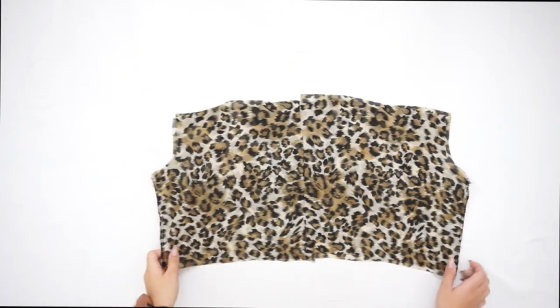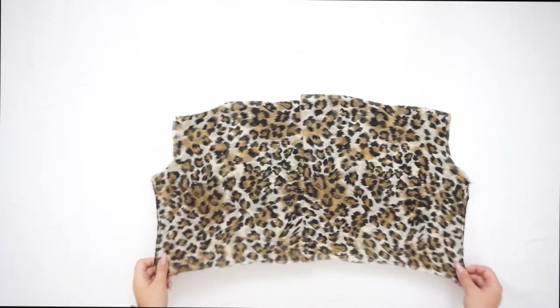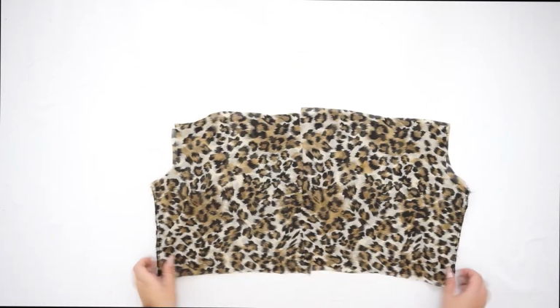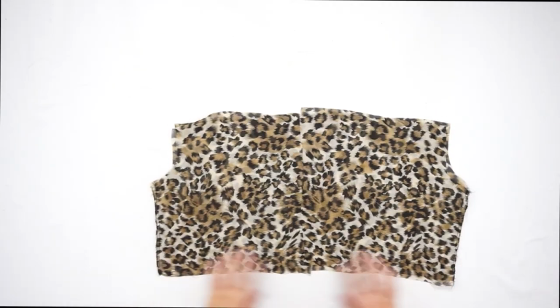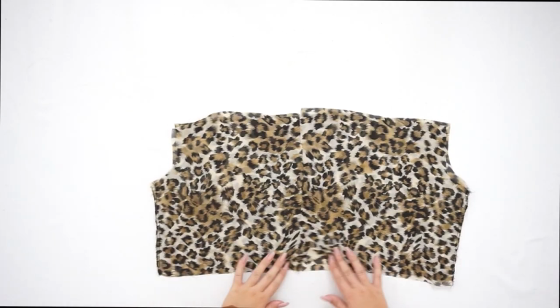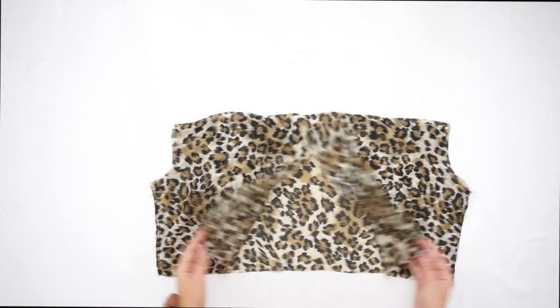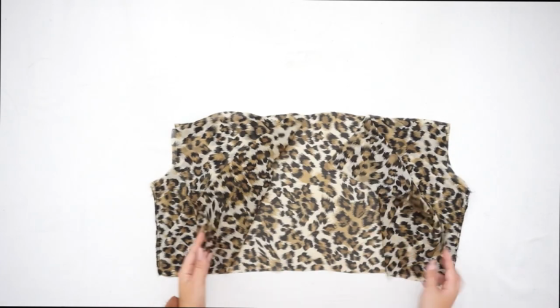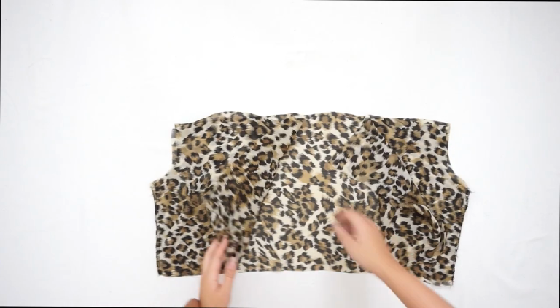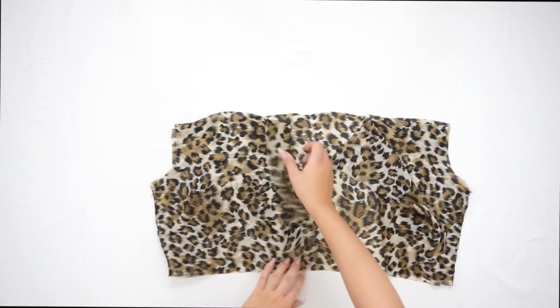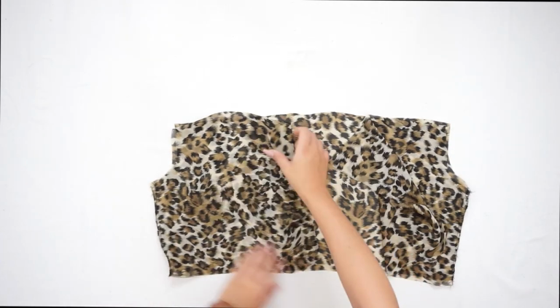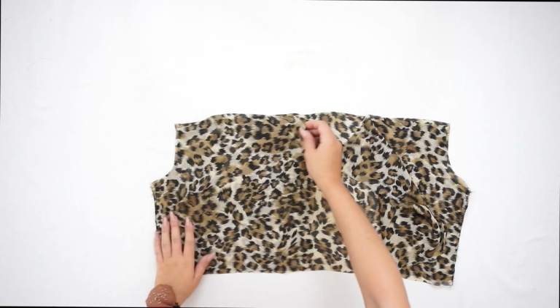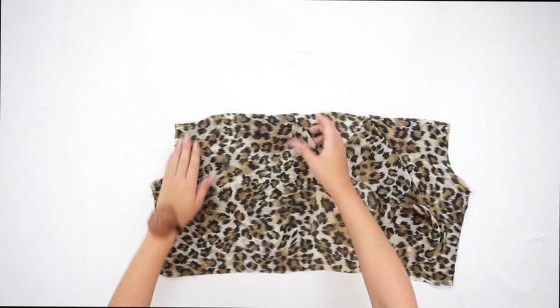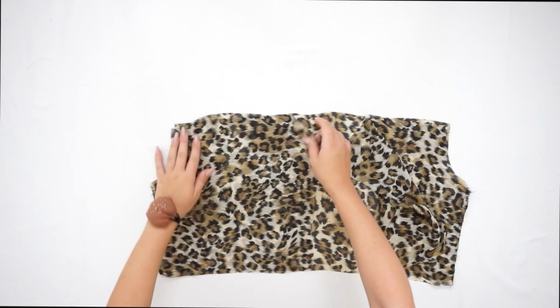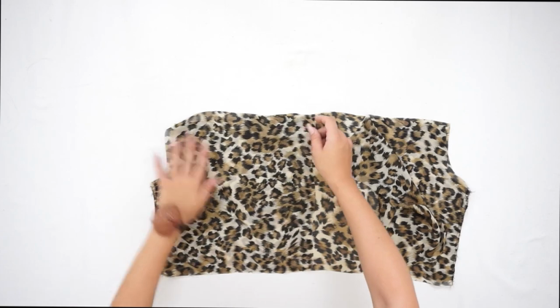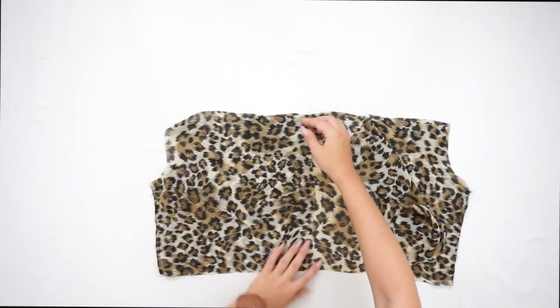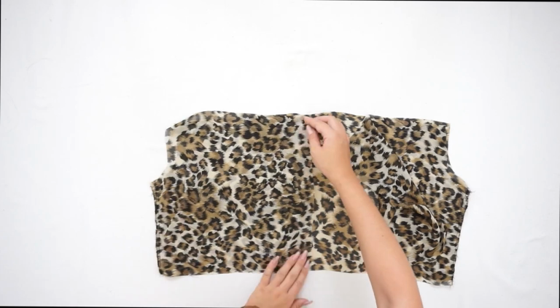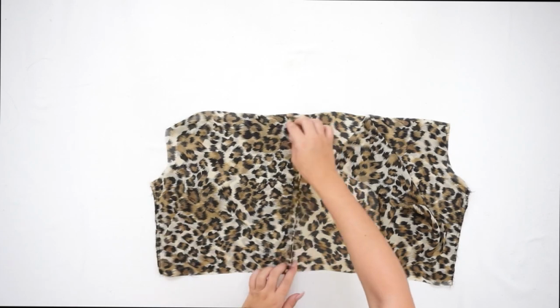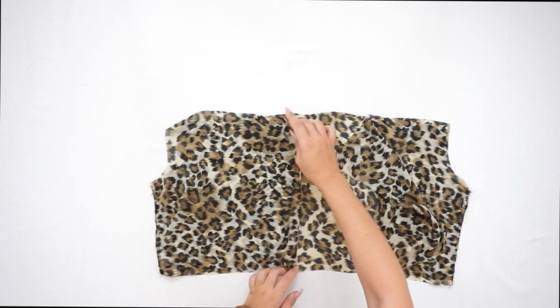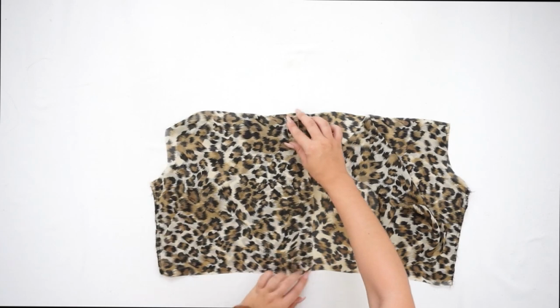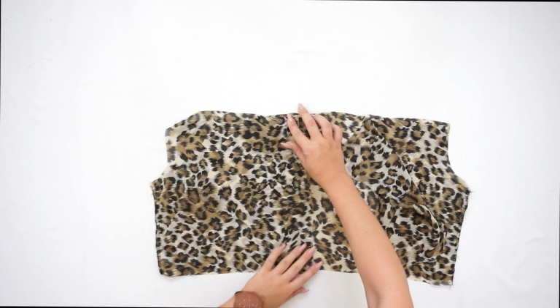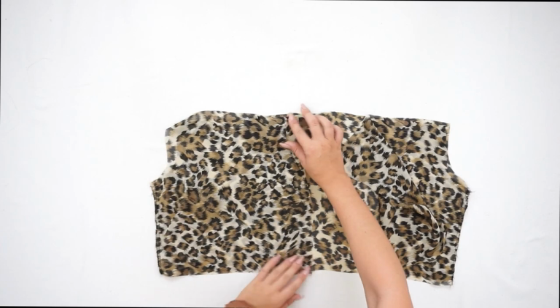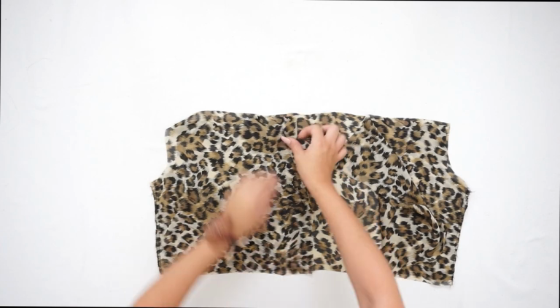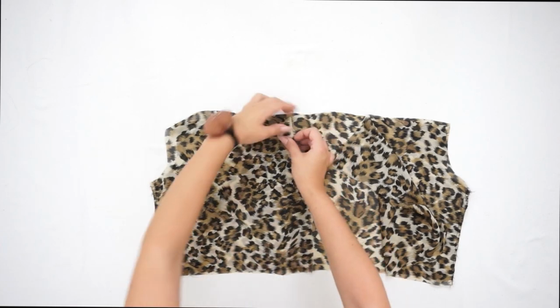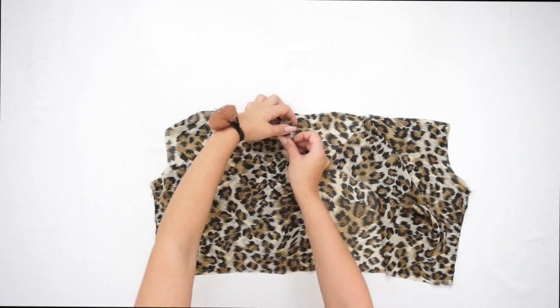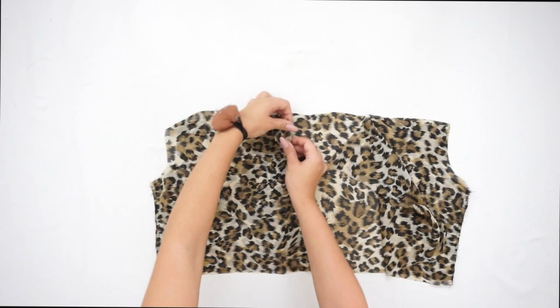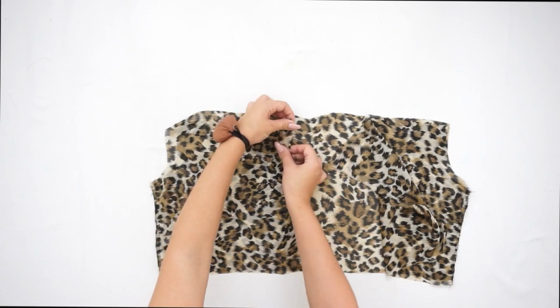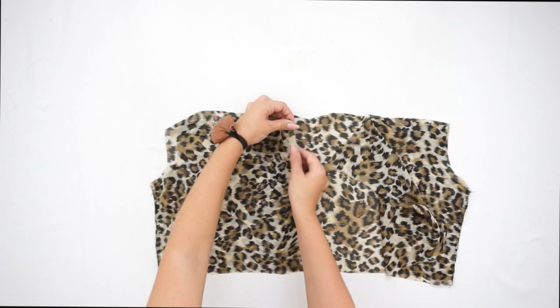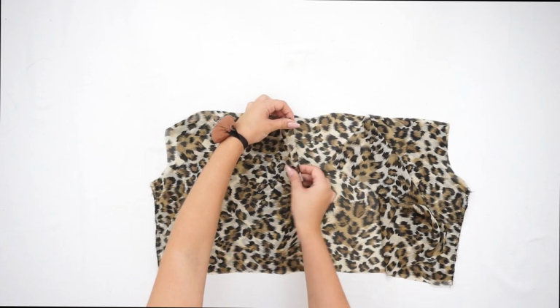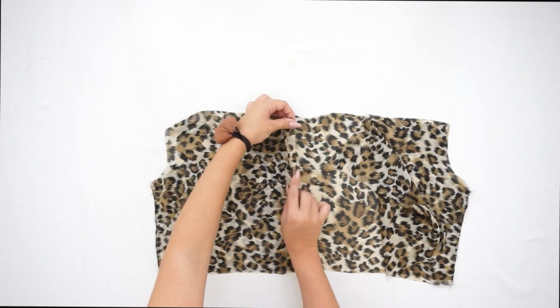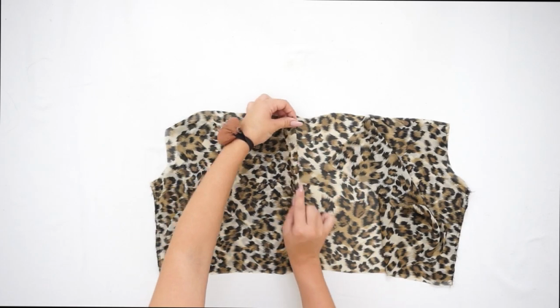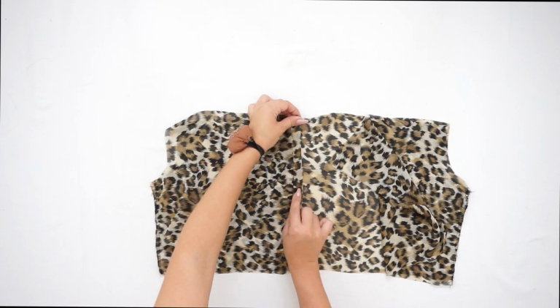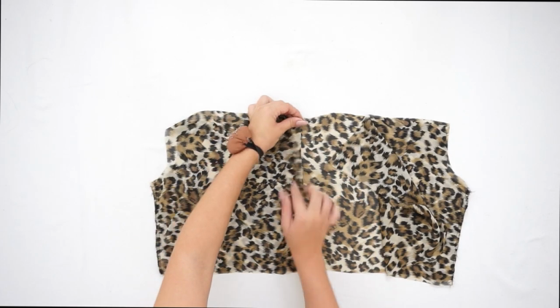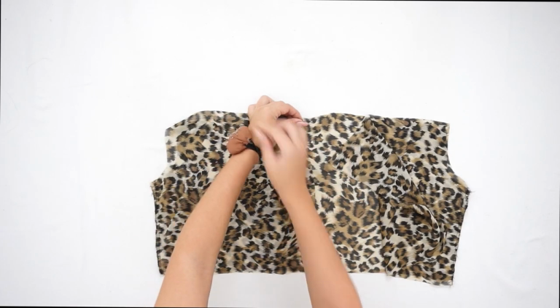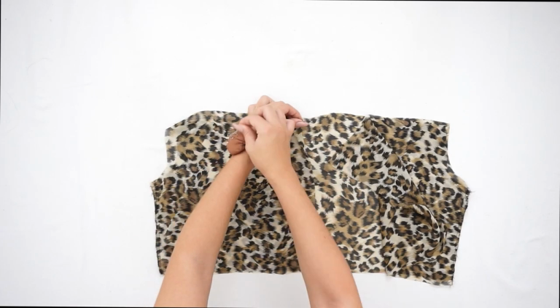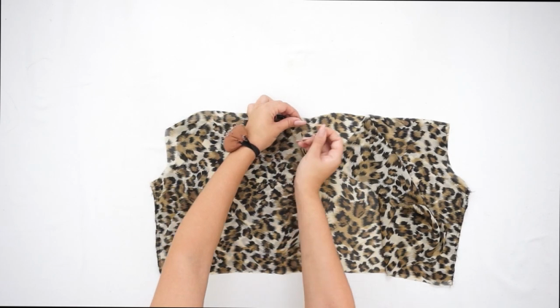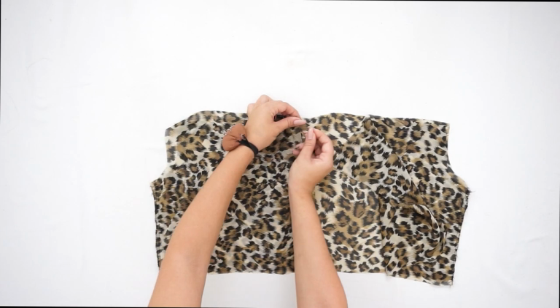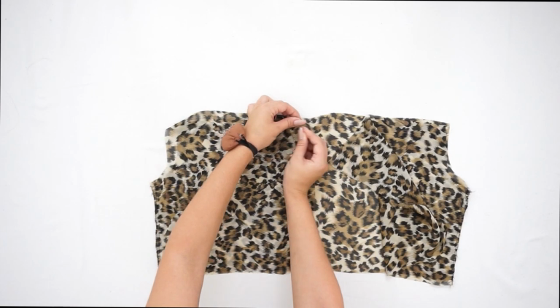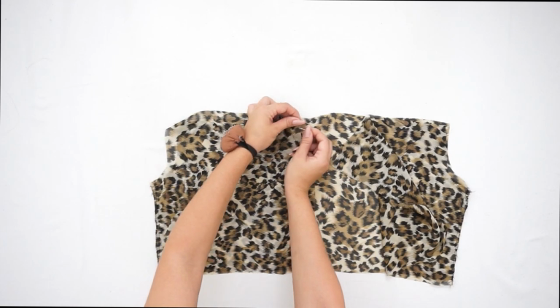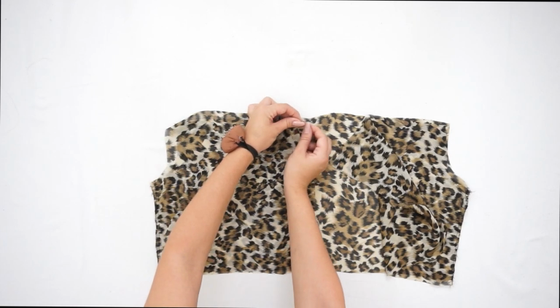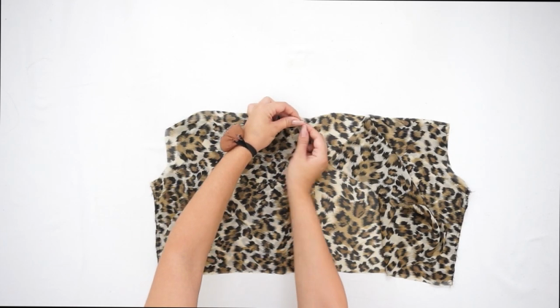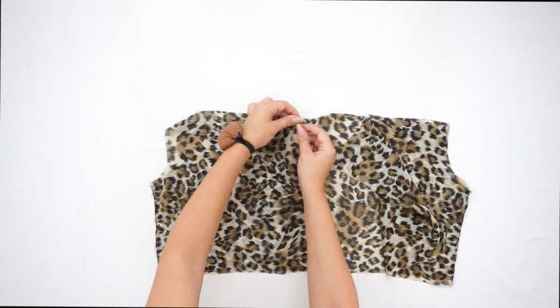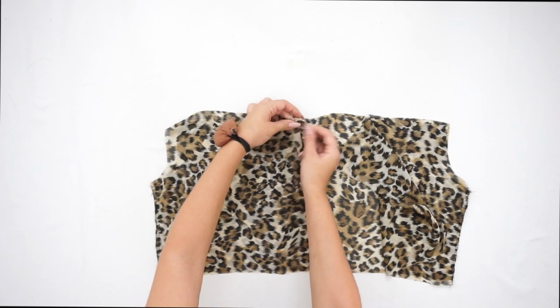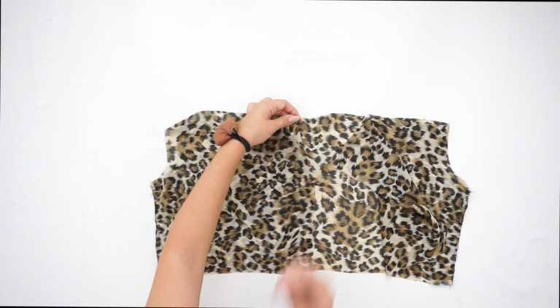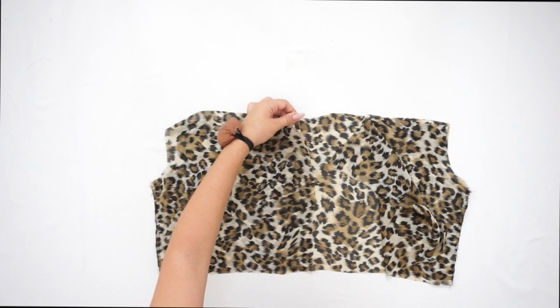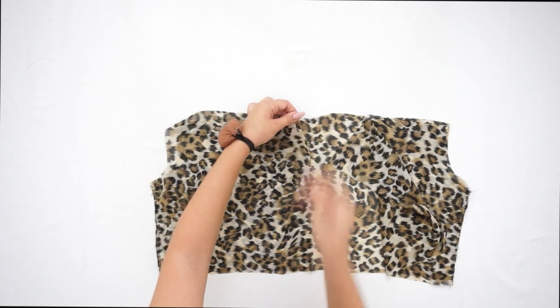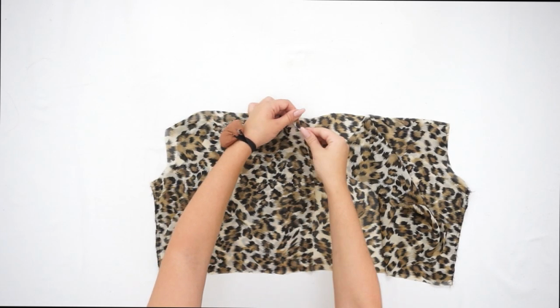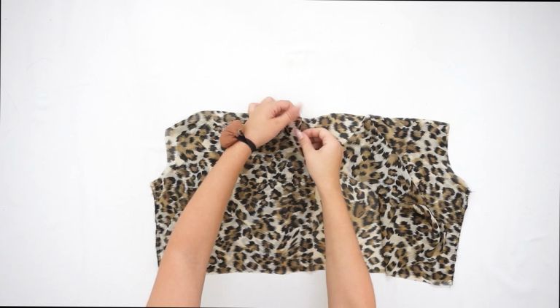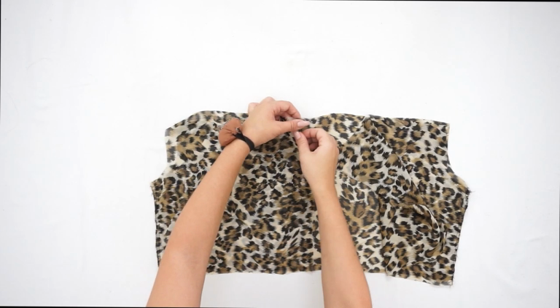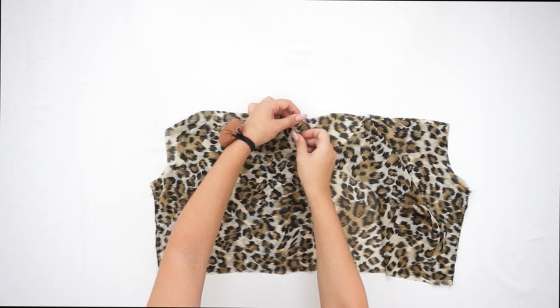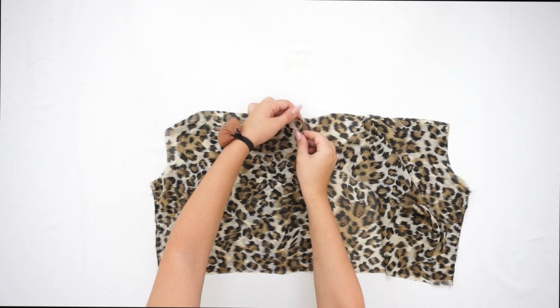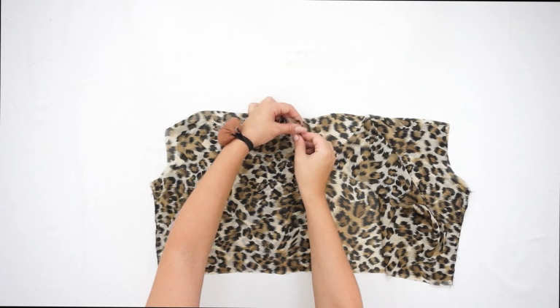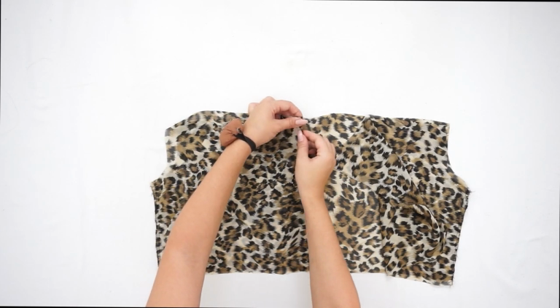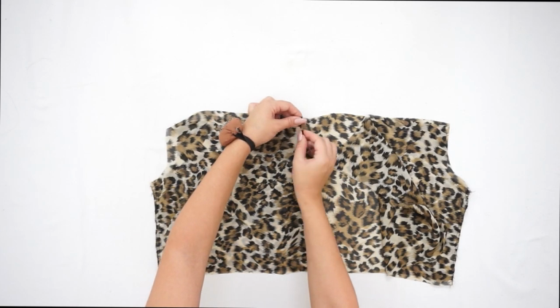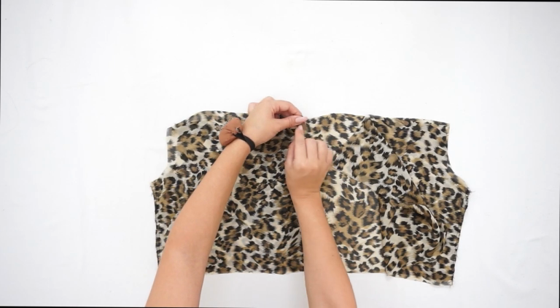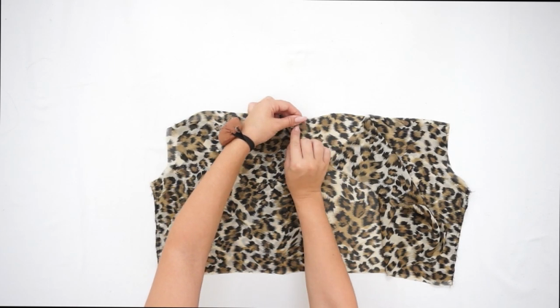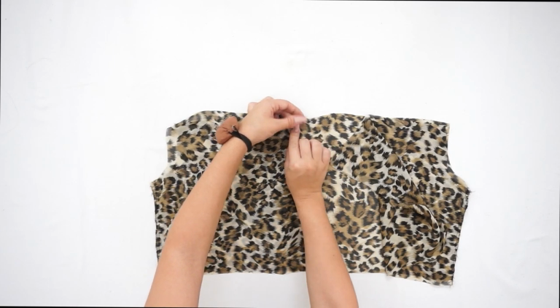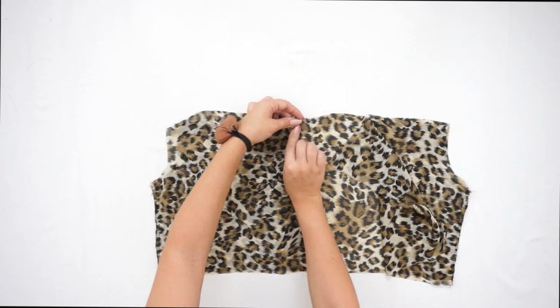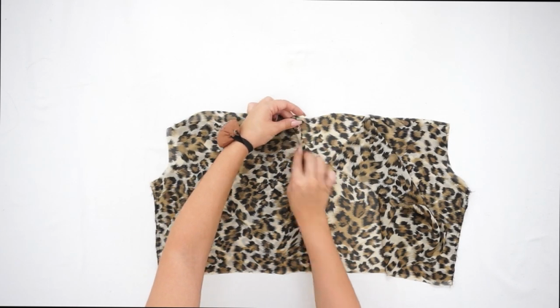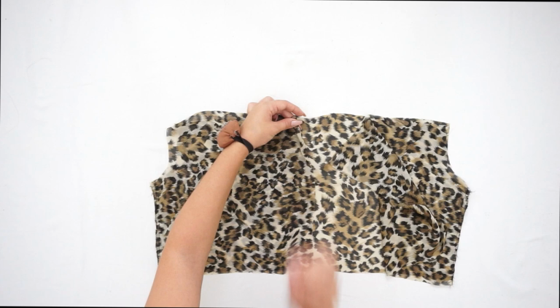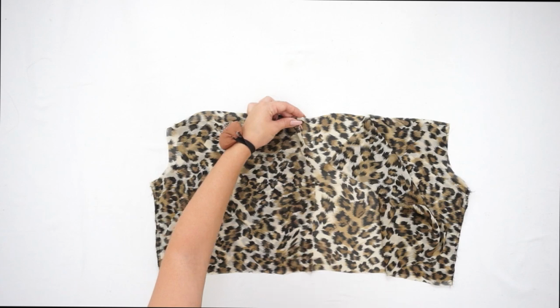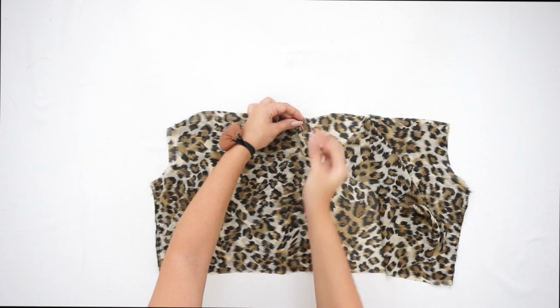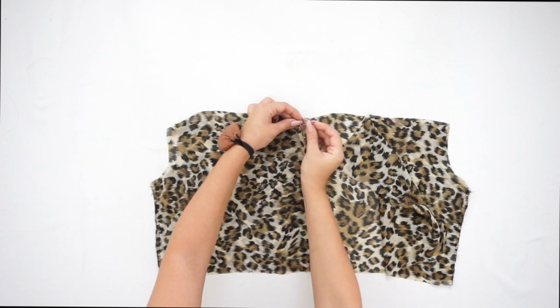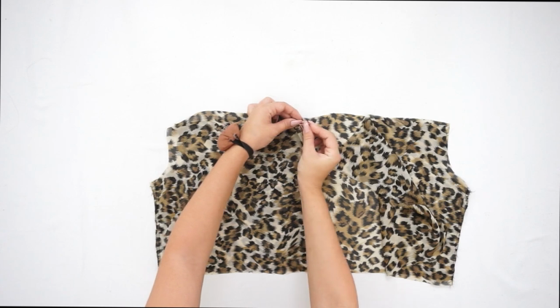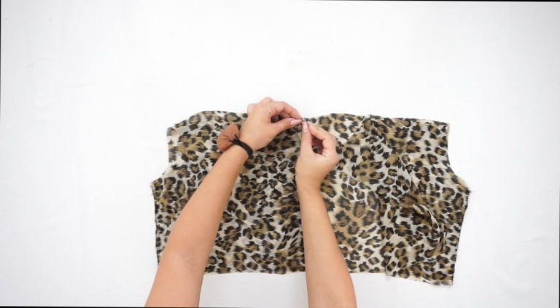Then on the front piece of the dress, fold about 2 centimeters to create a nice edge and sew a straight line.